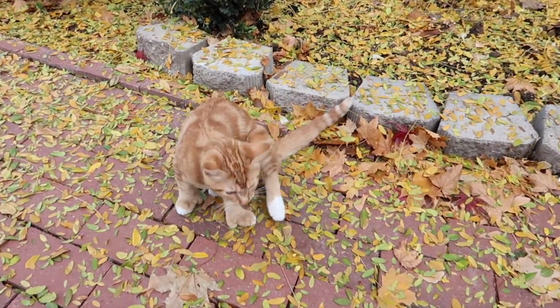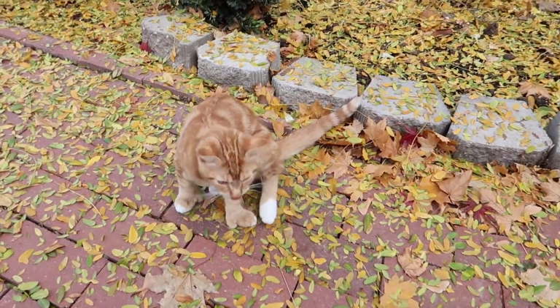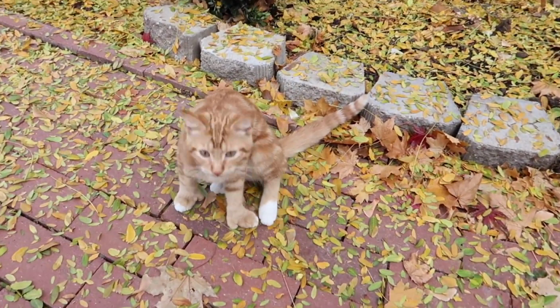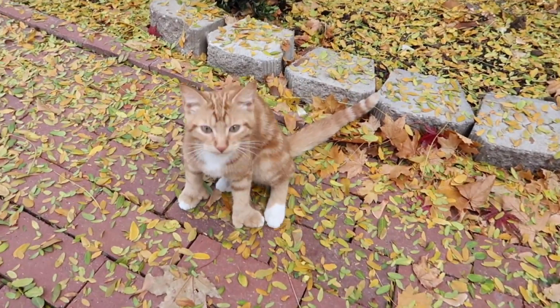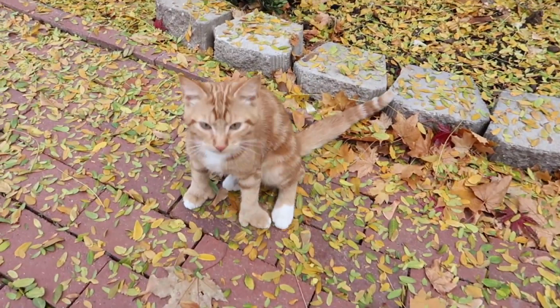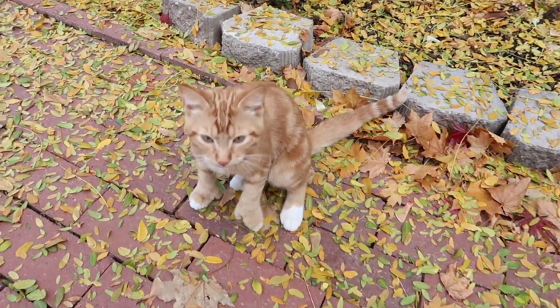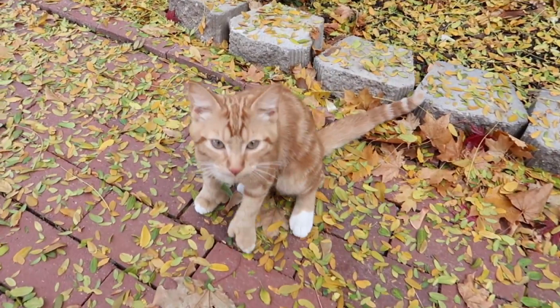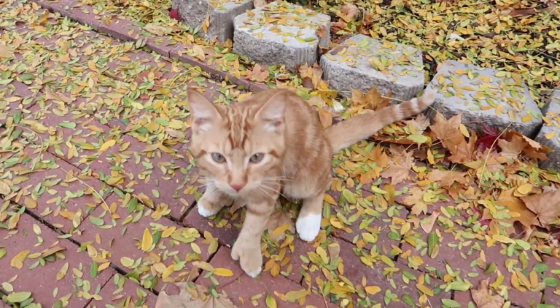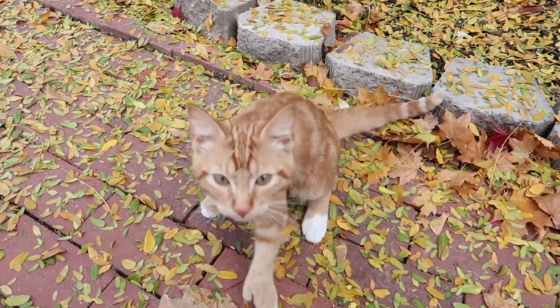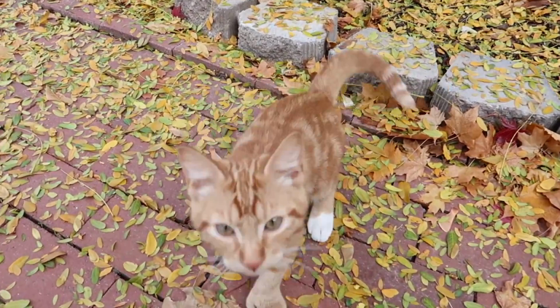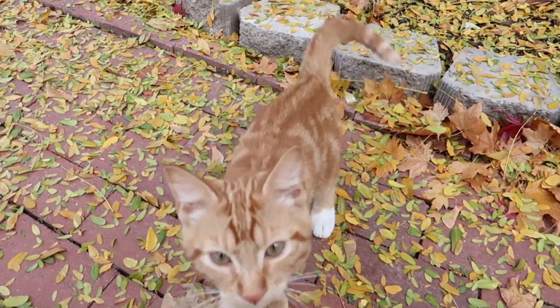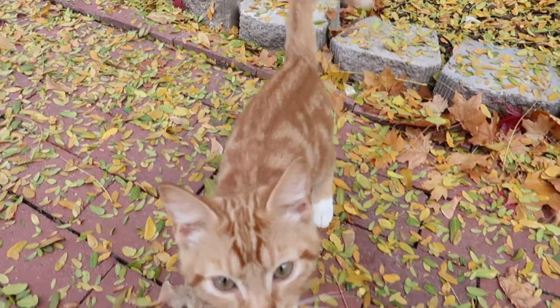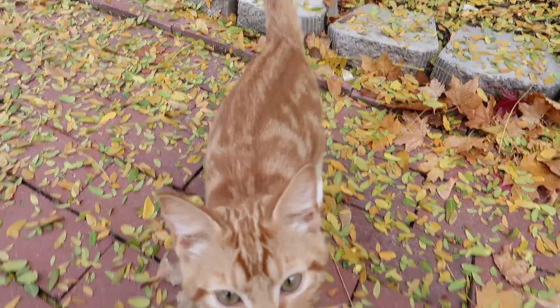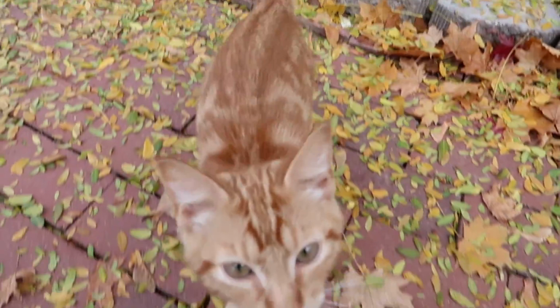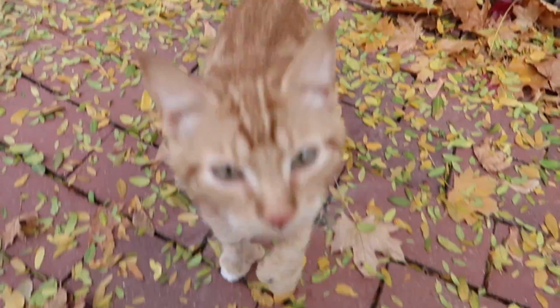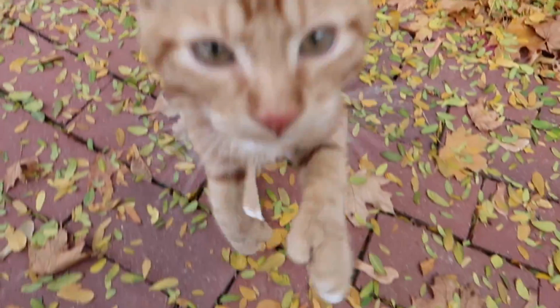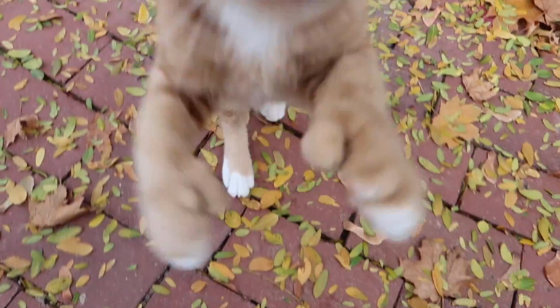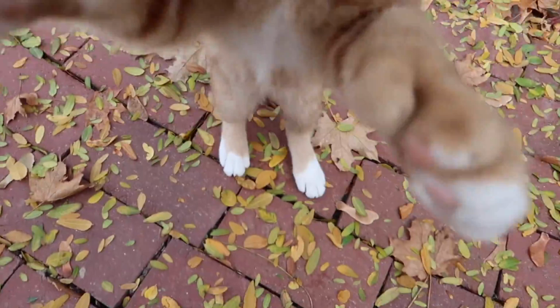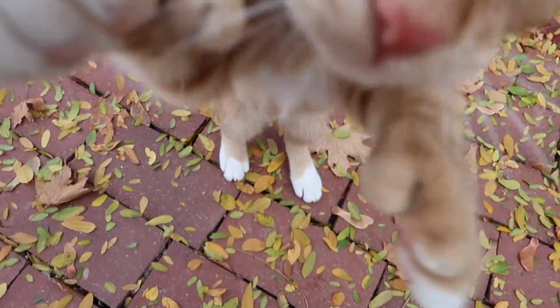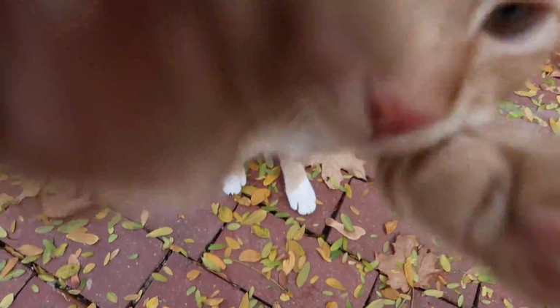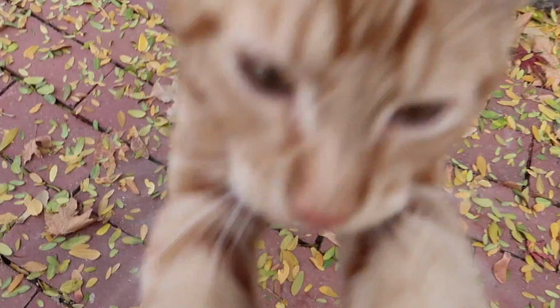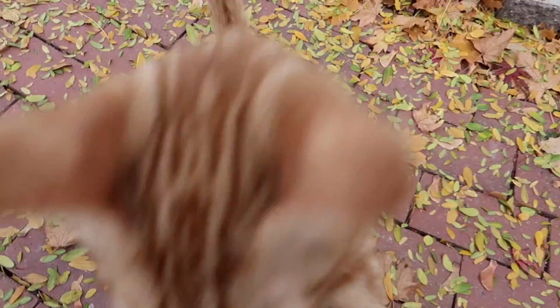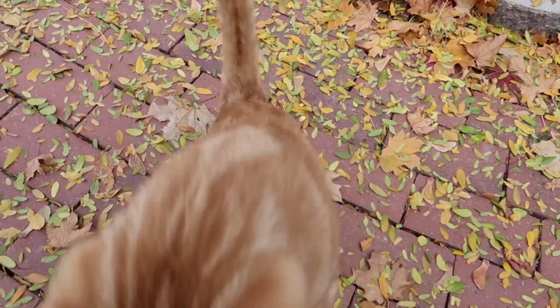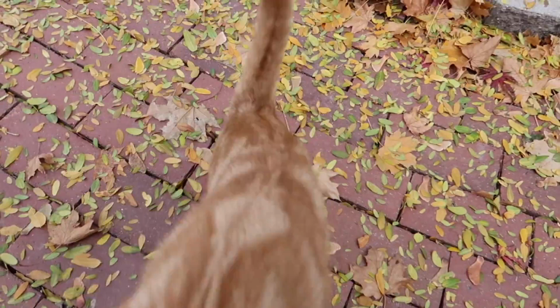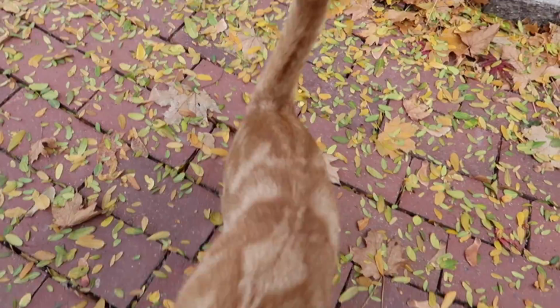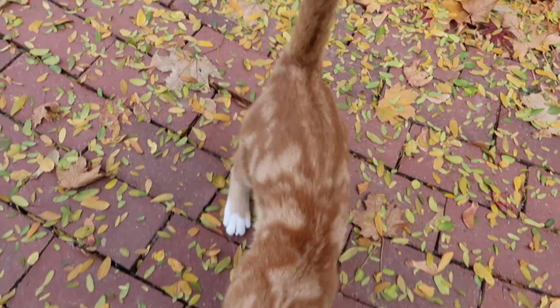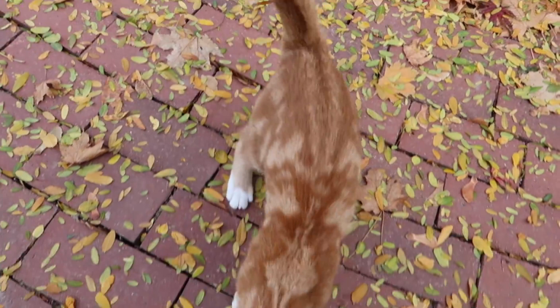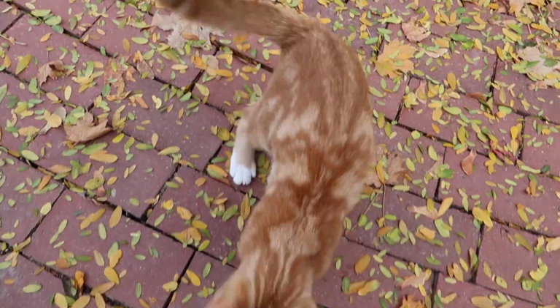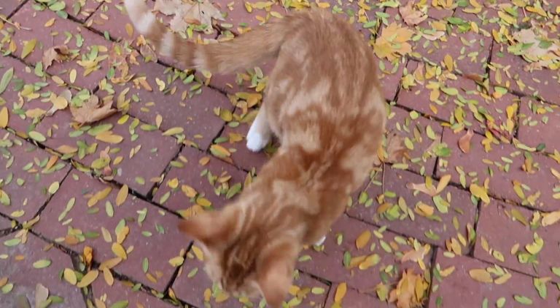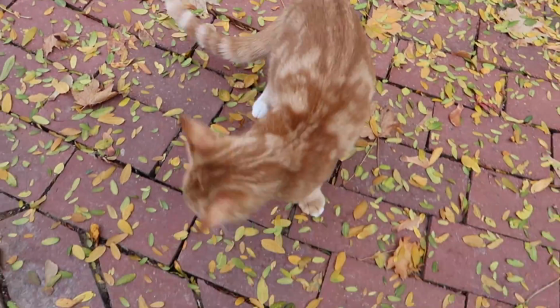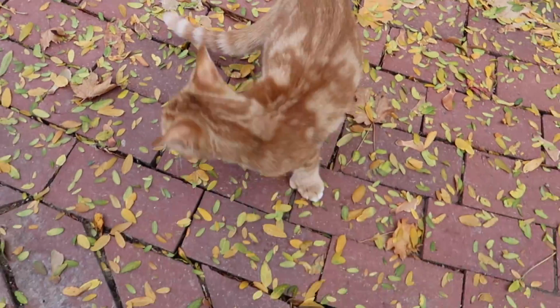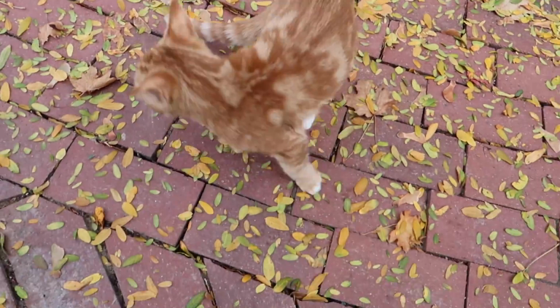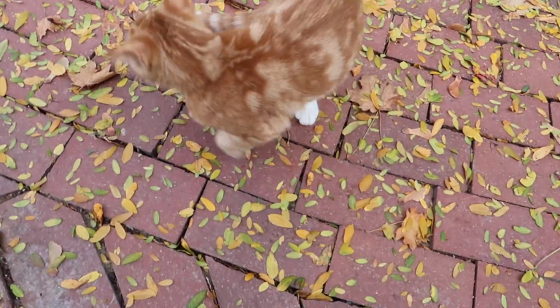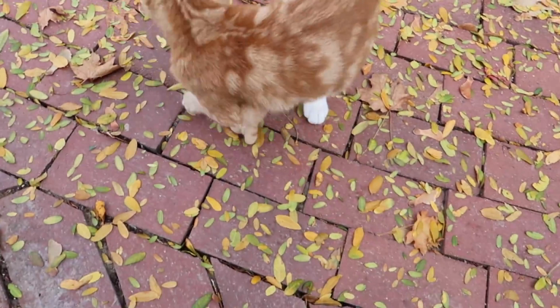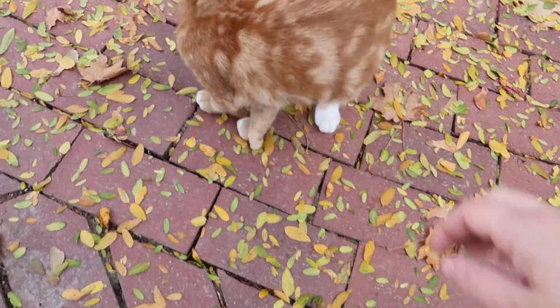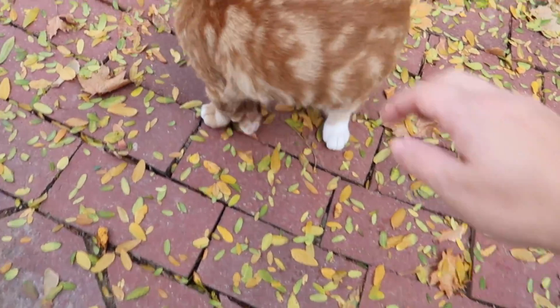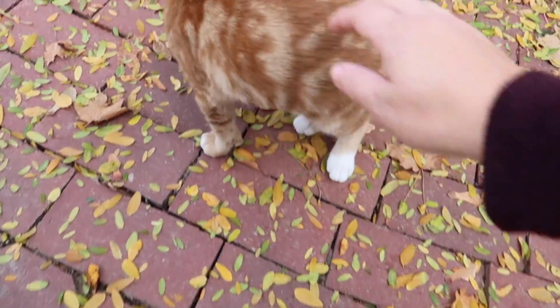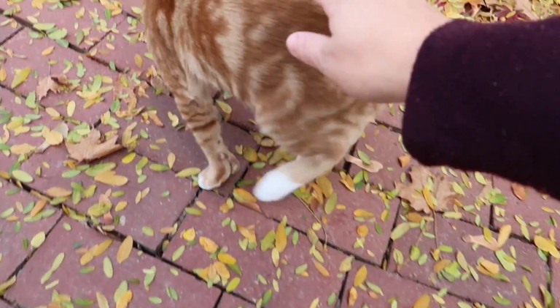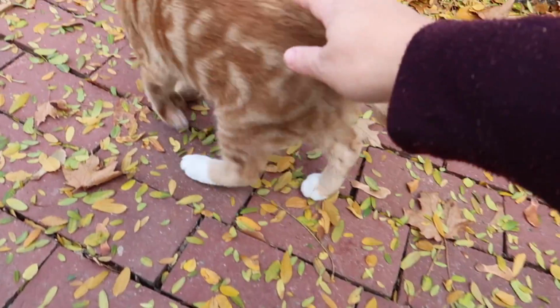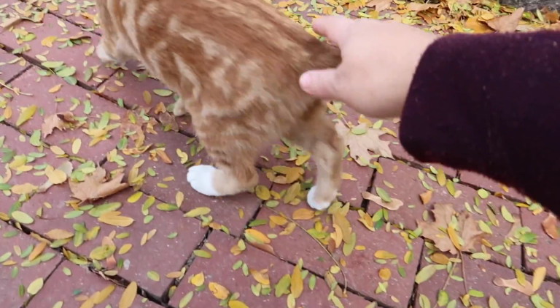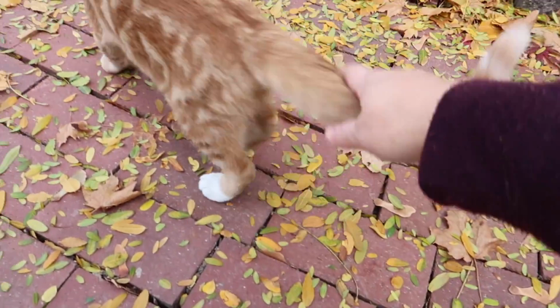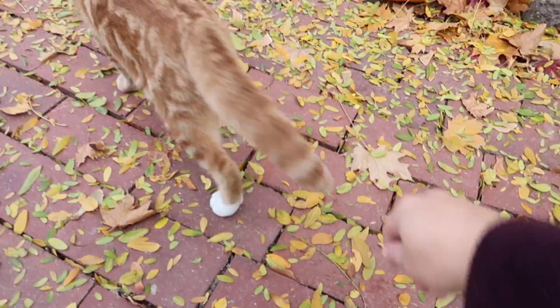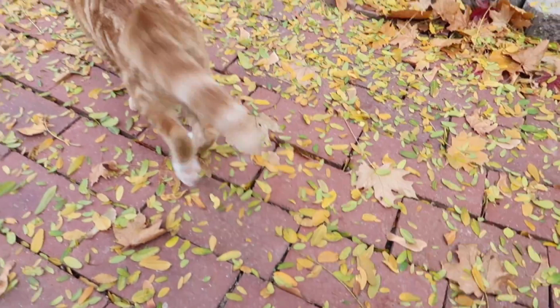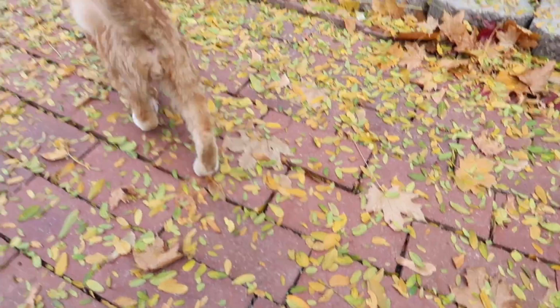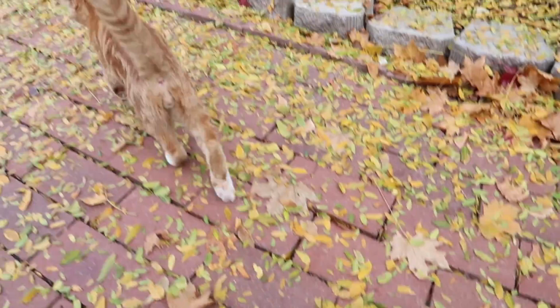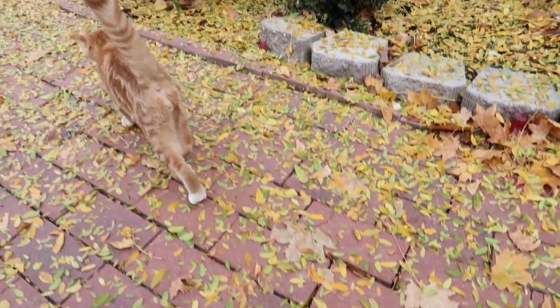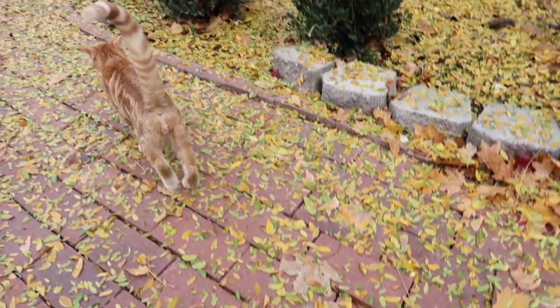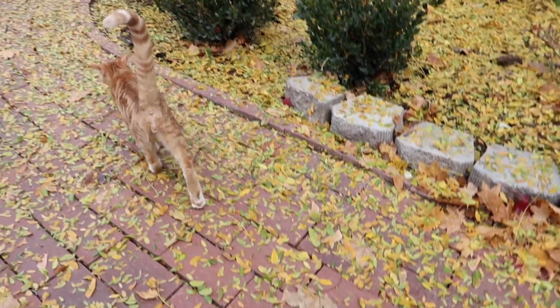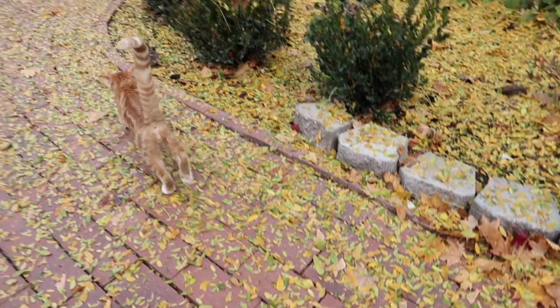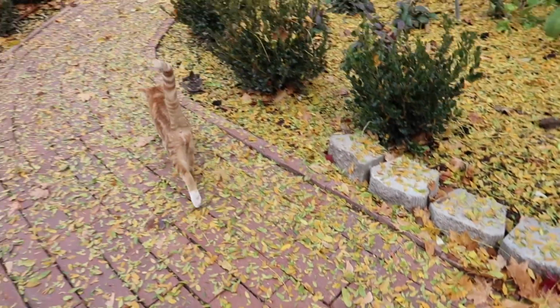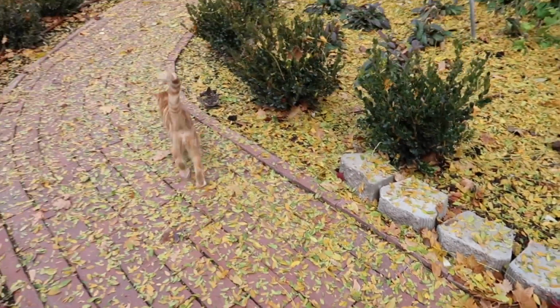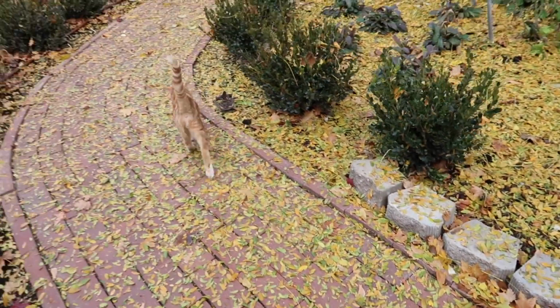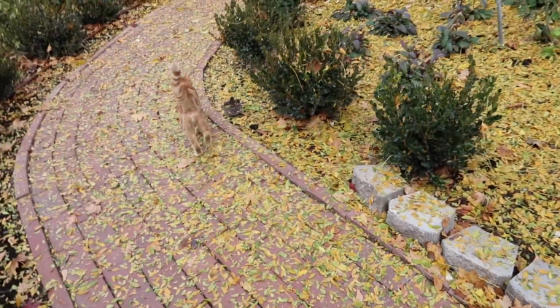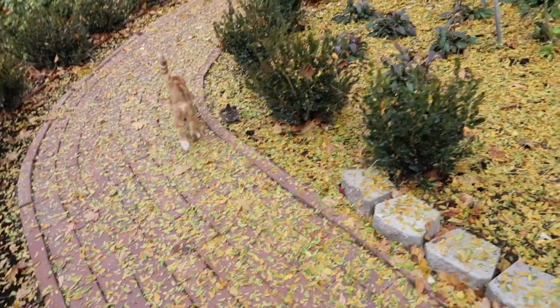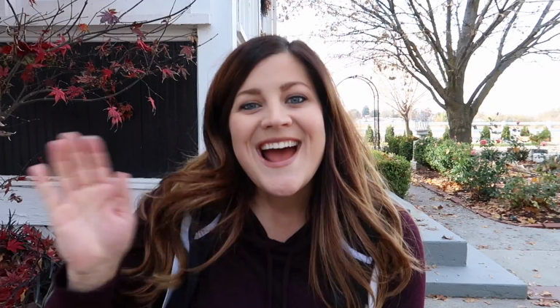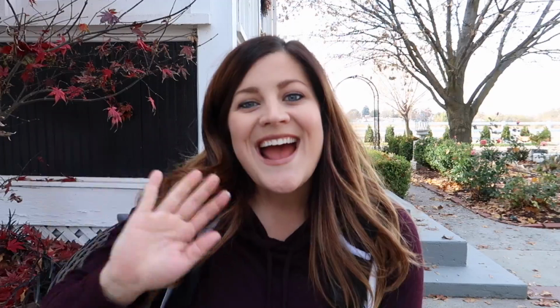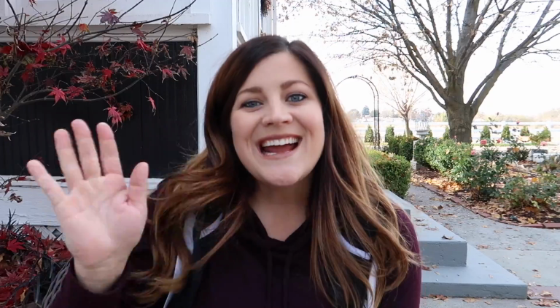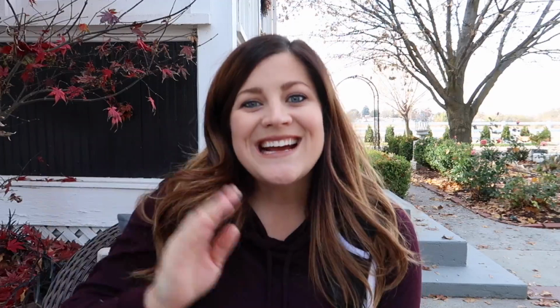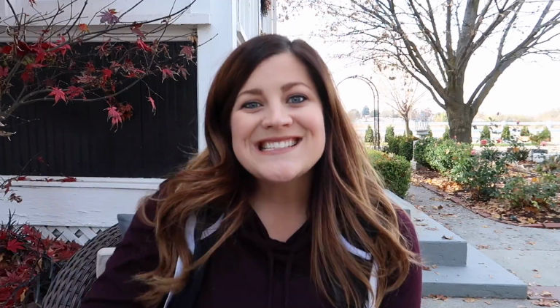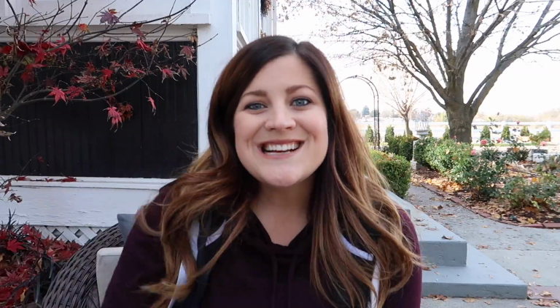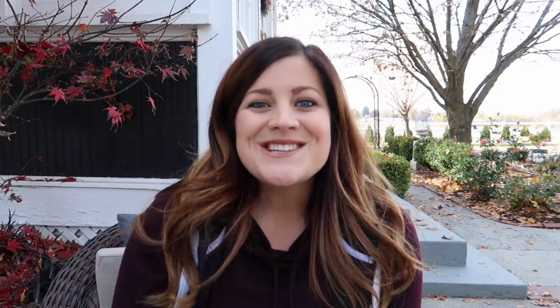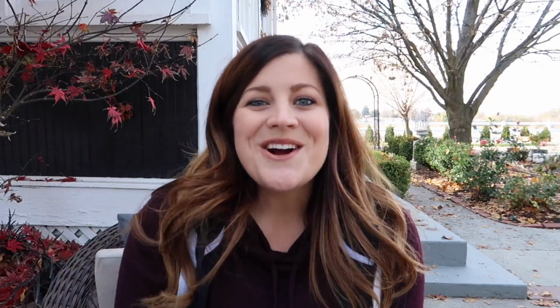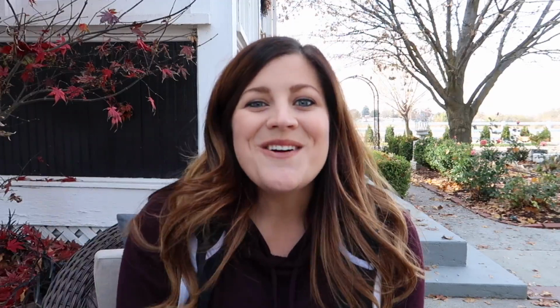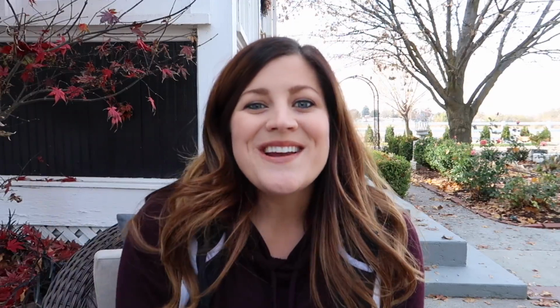Look at you and your cute face. What a good boy. Hey guys, how's it going?